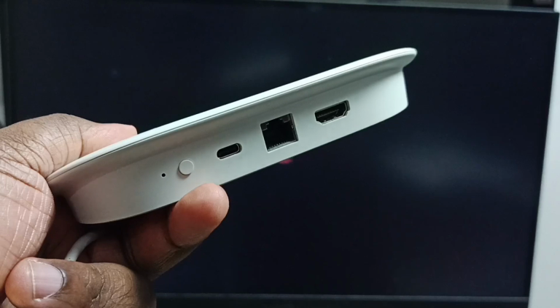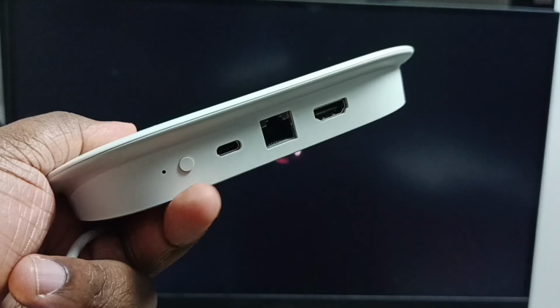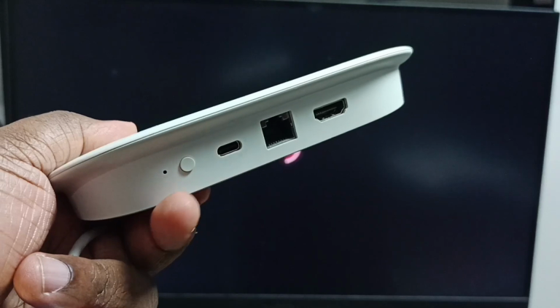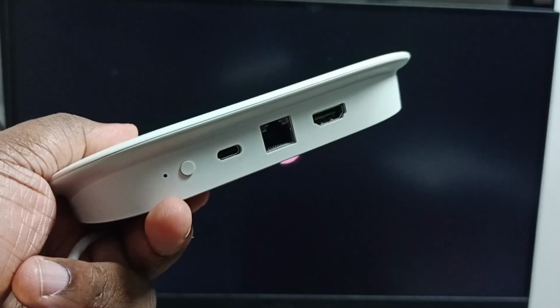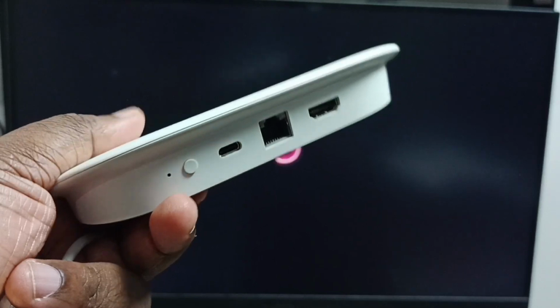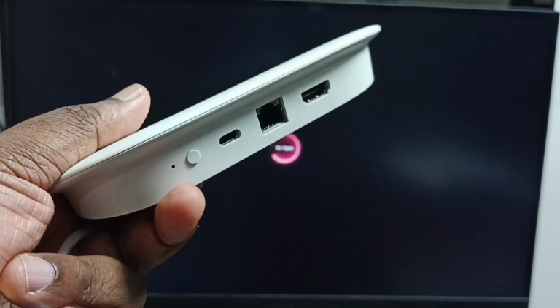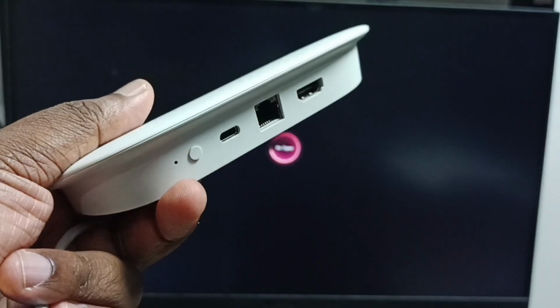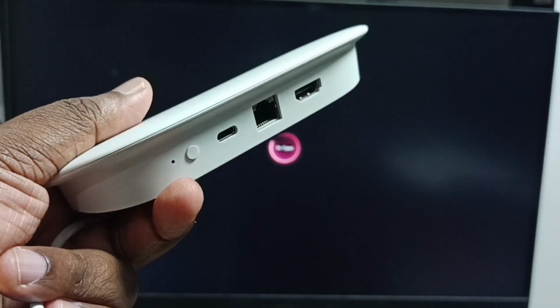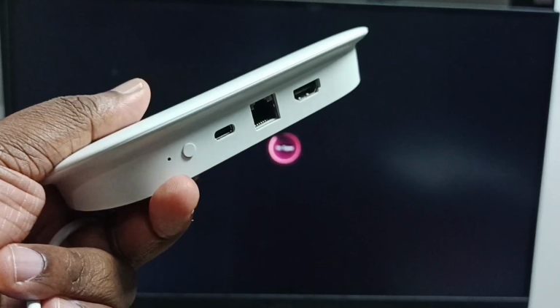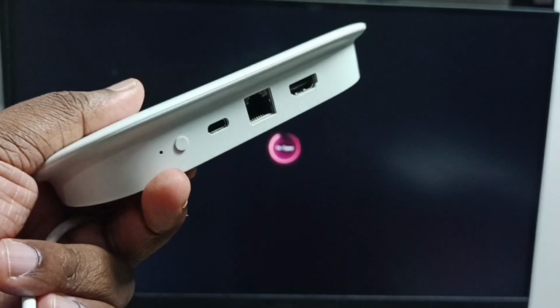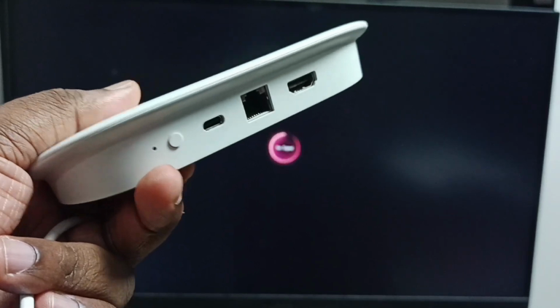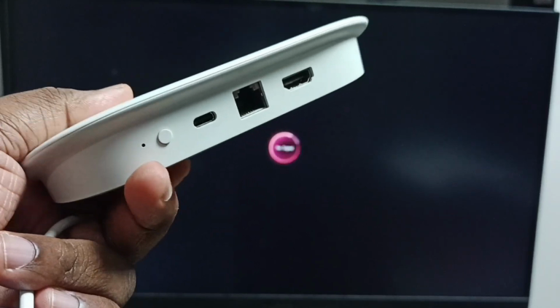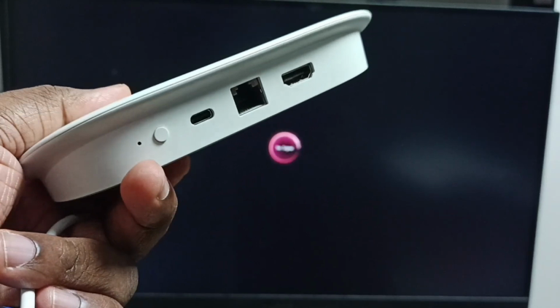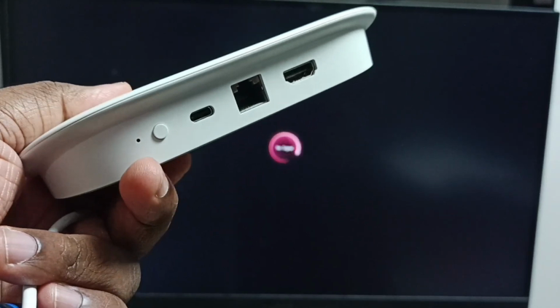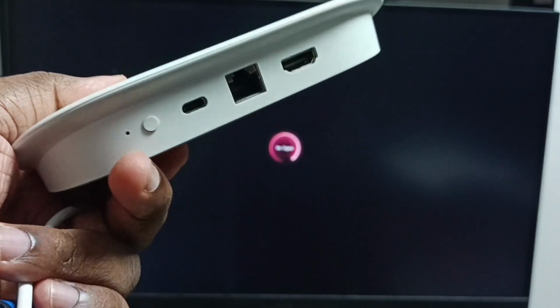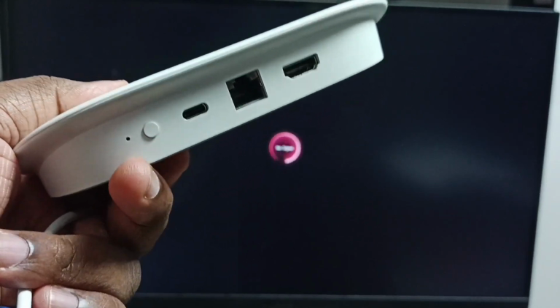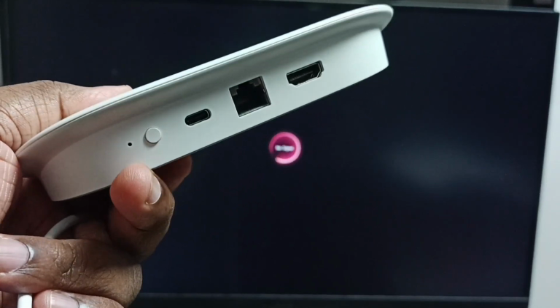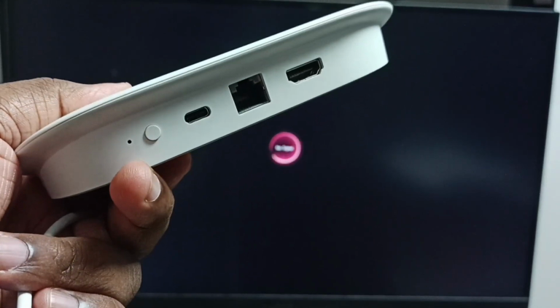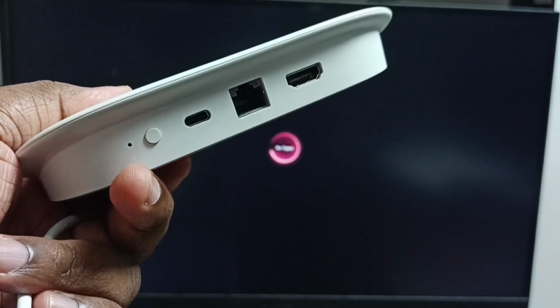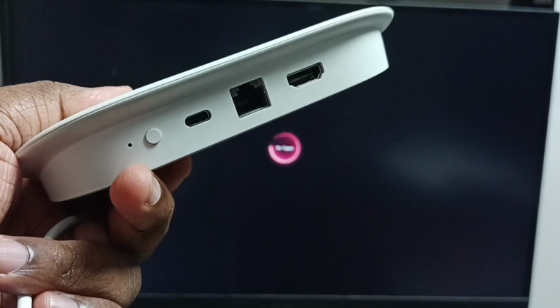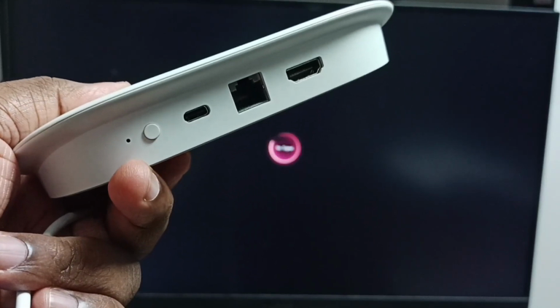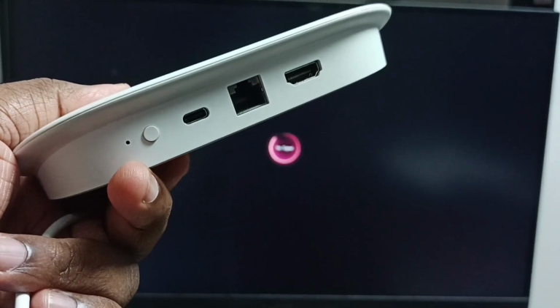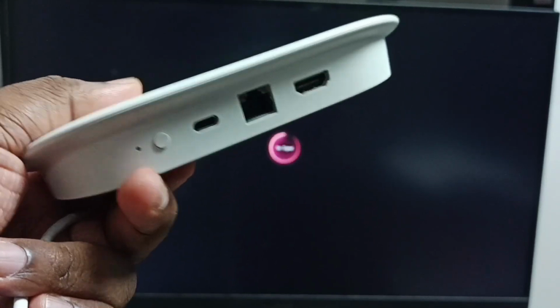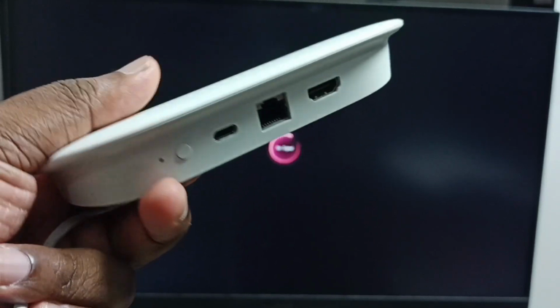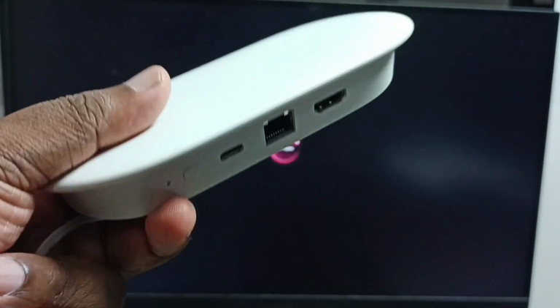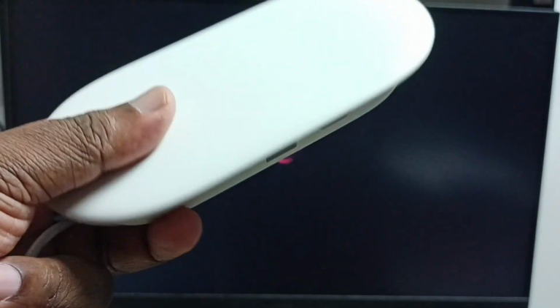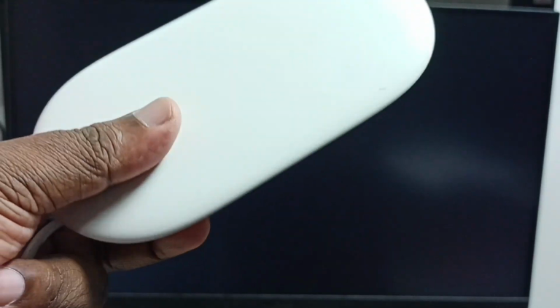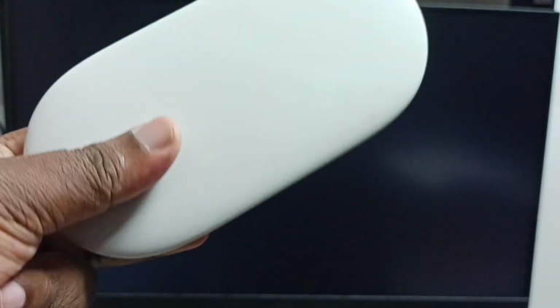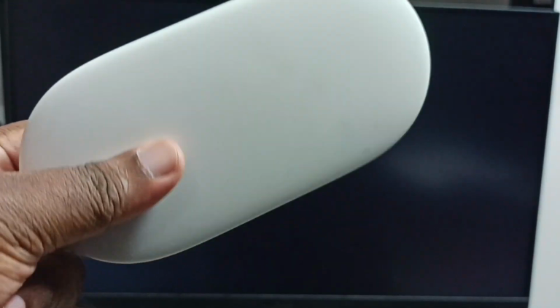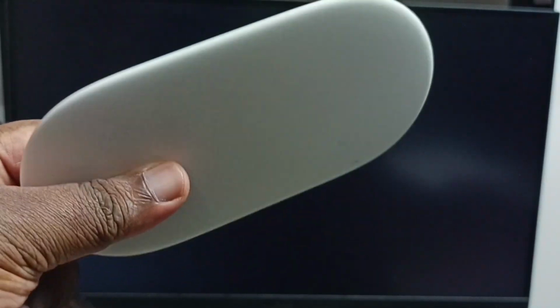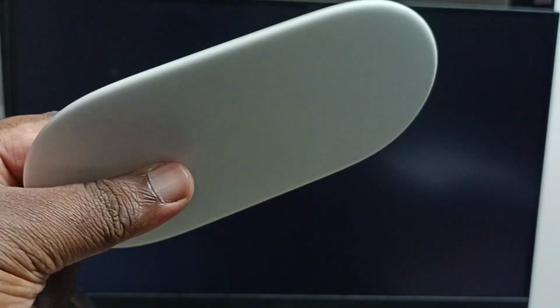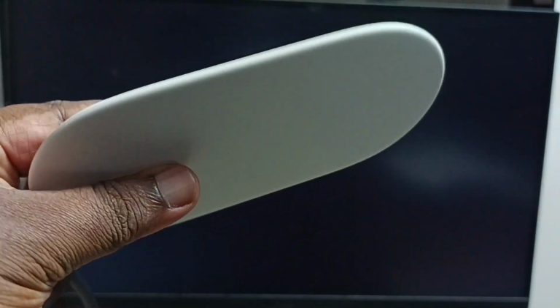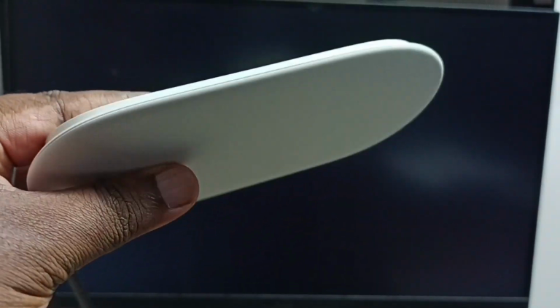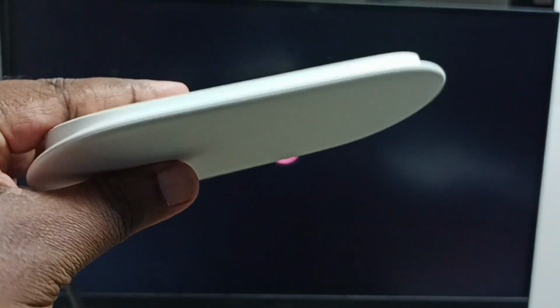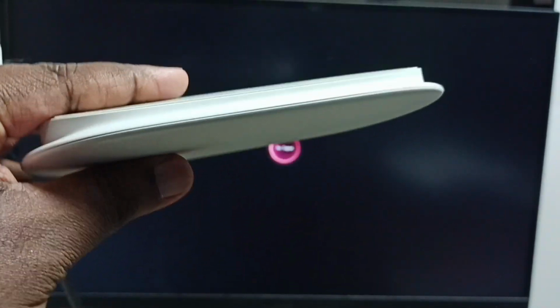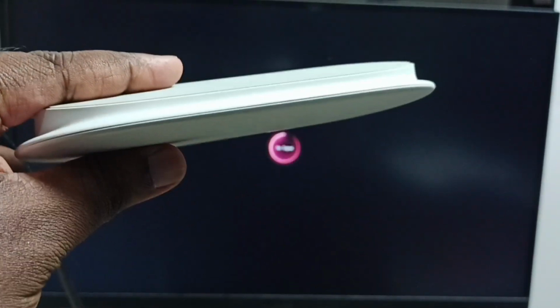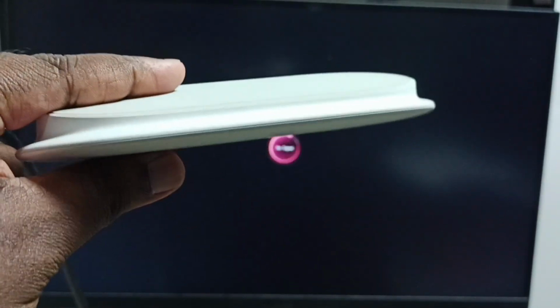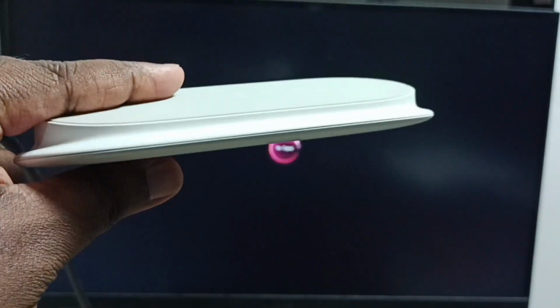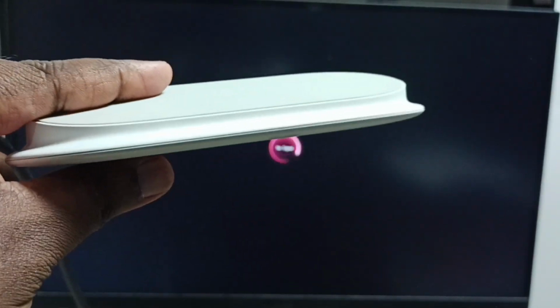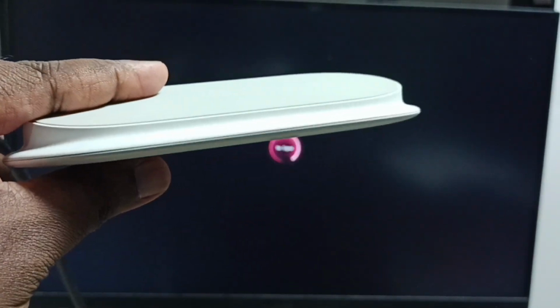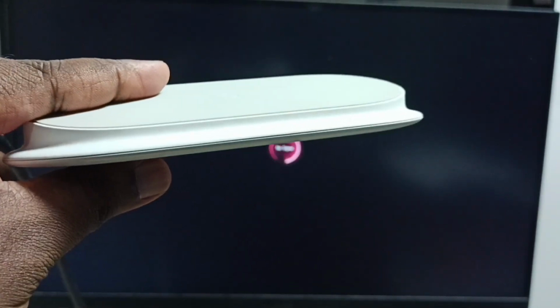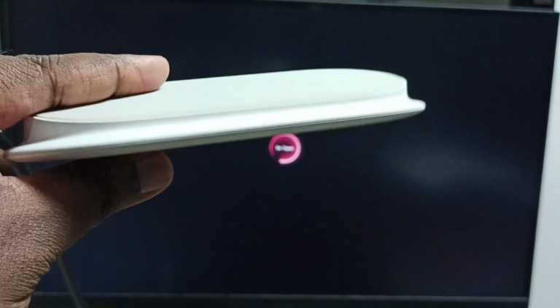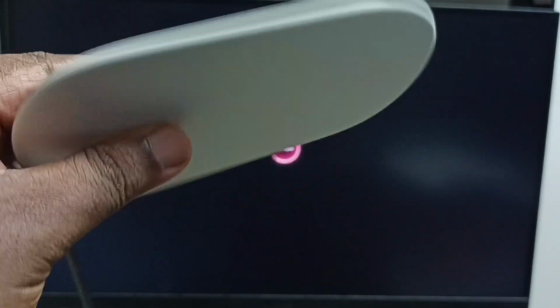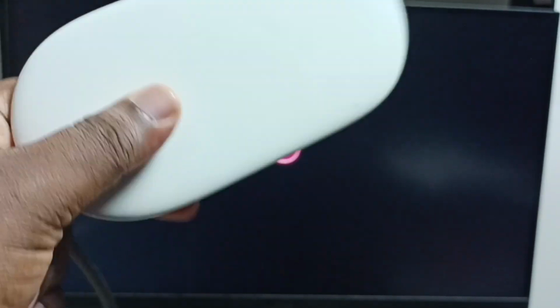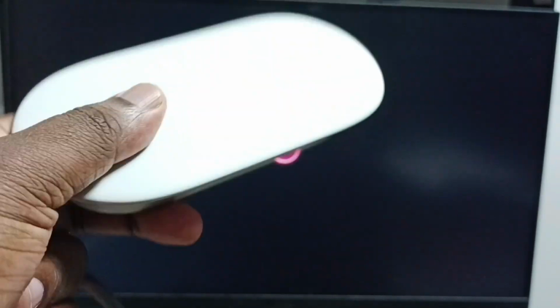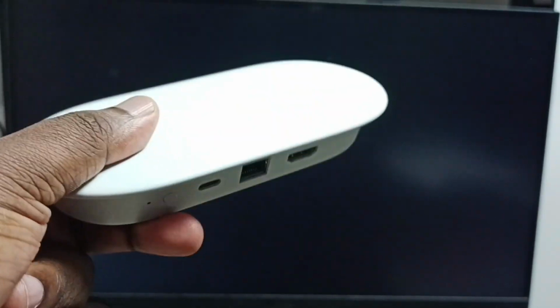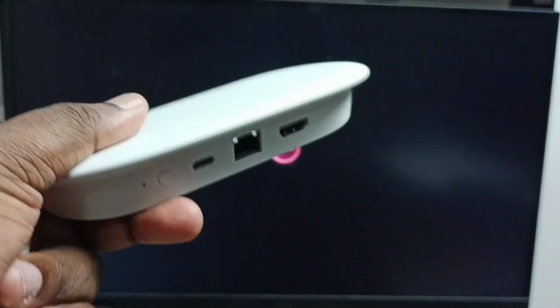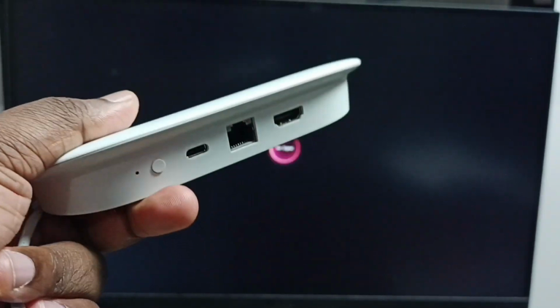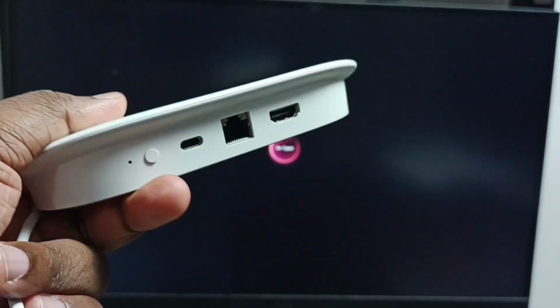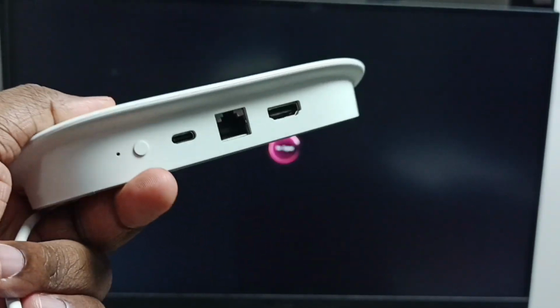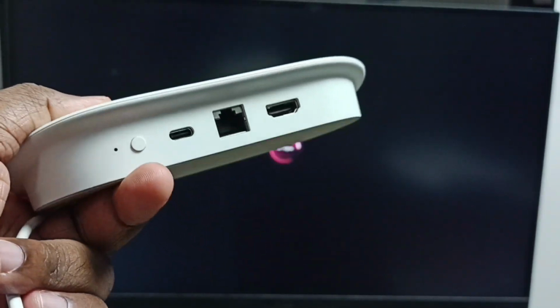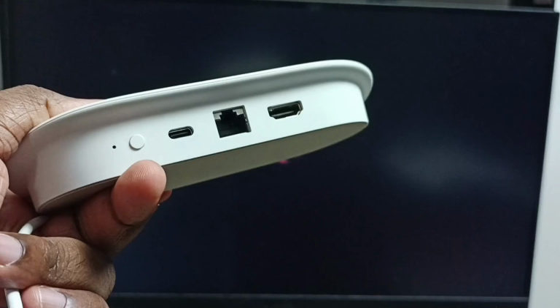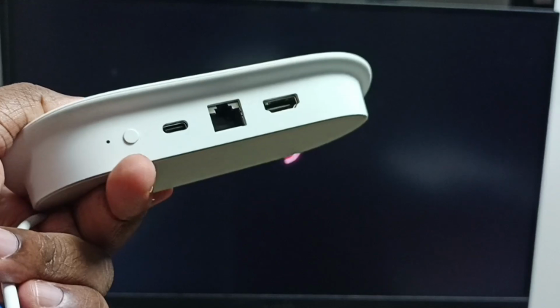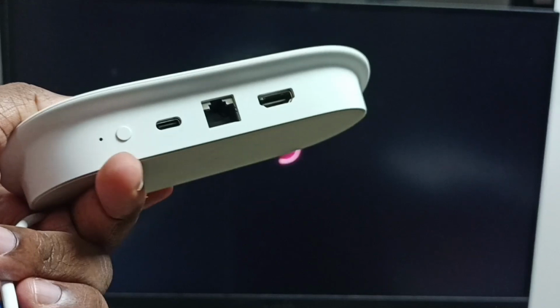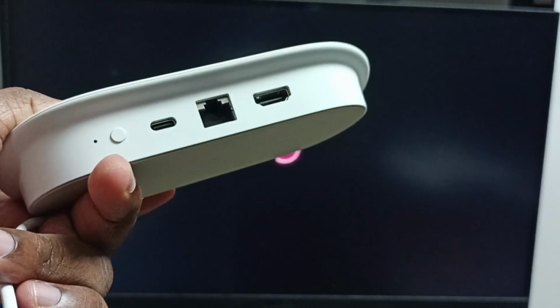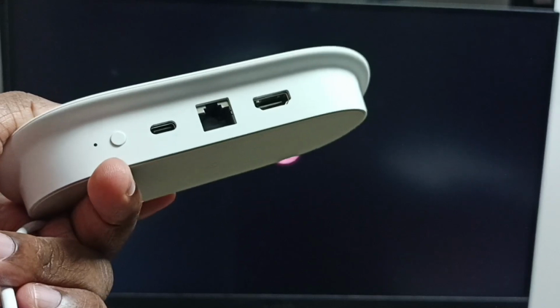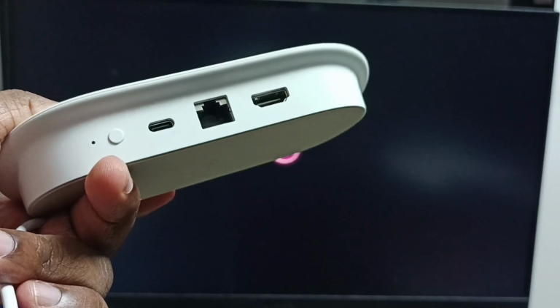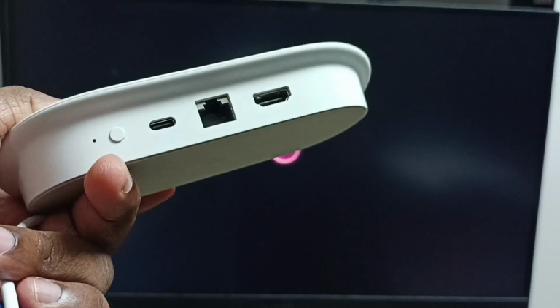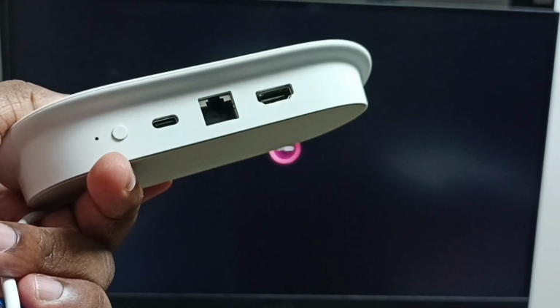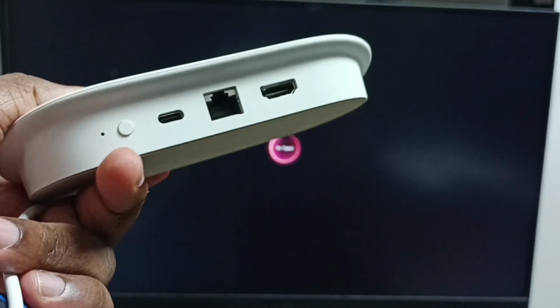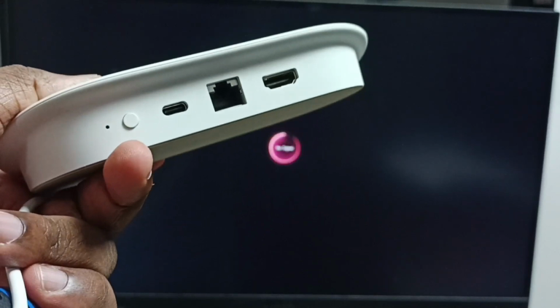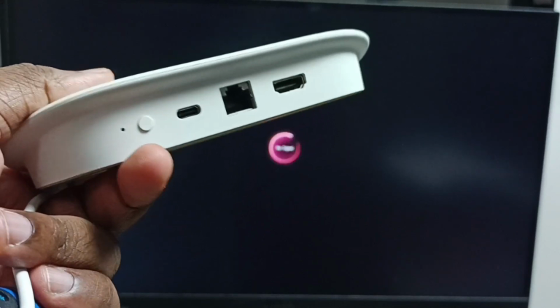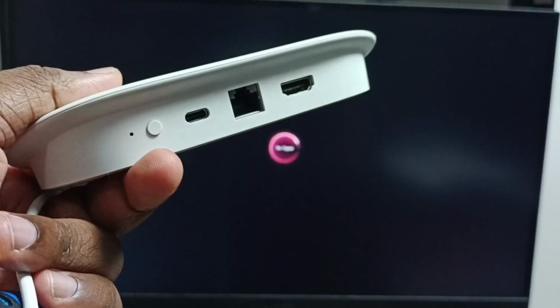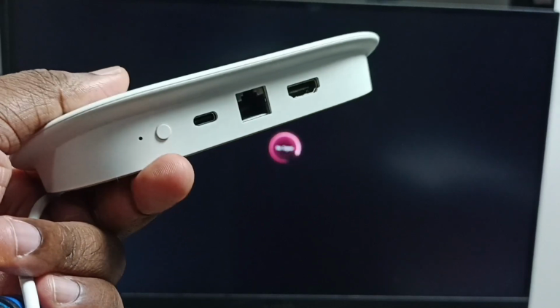Hi friends, this video shows how to connect Google TV Streamer 4K device to computer monitor. This is the Google TV Streamer 4K device.